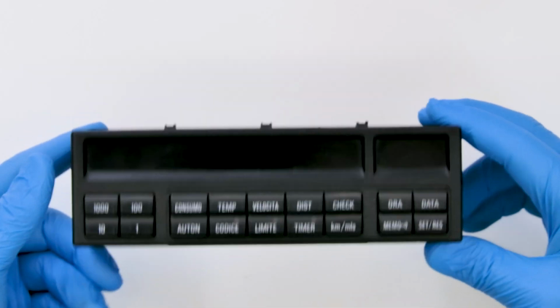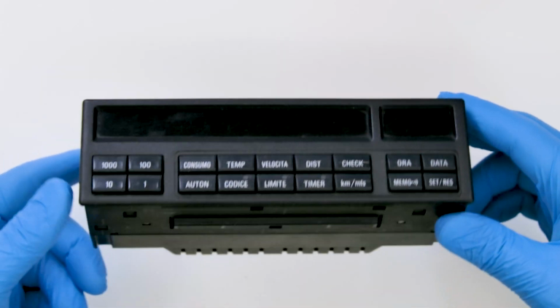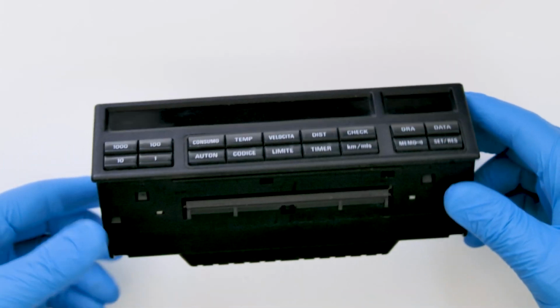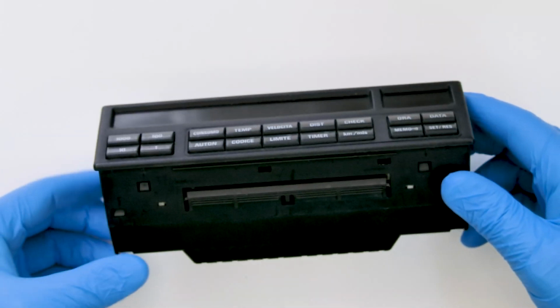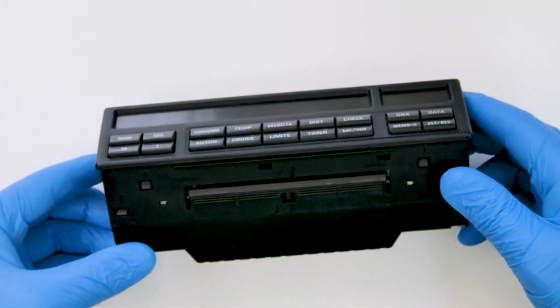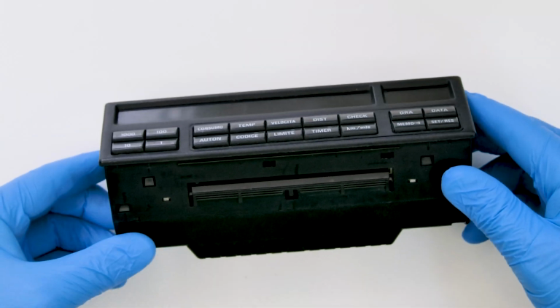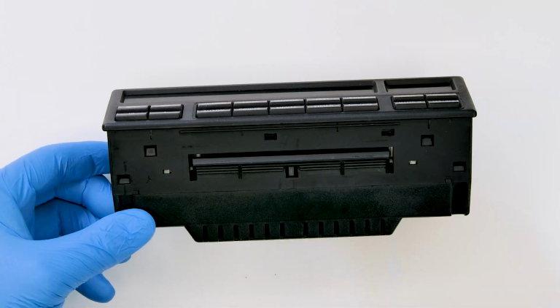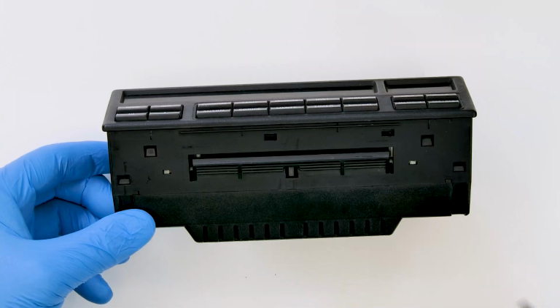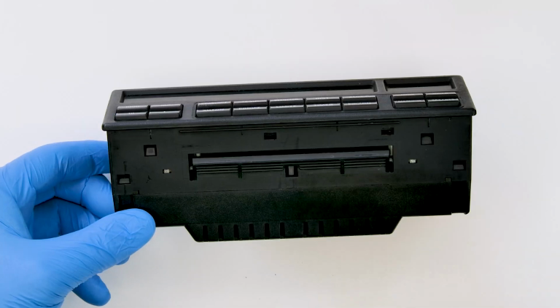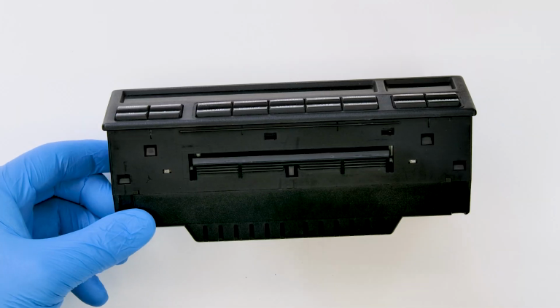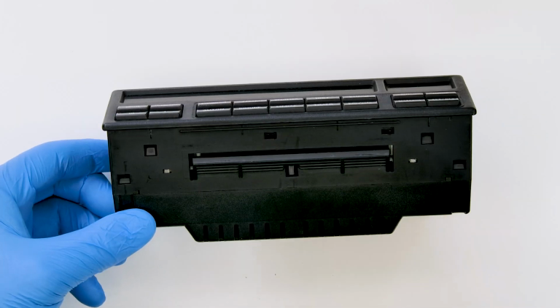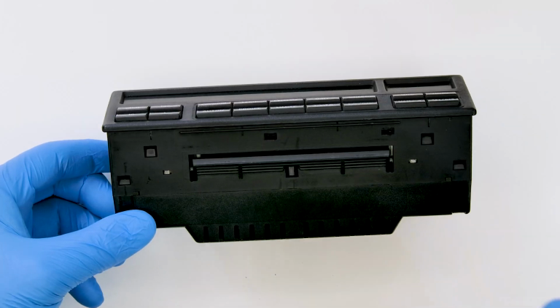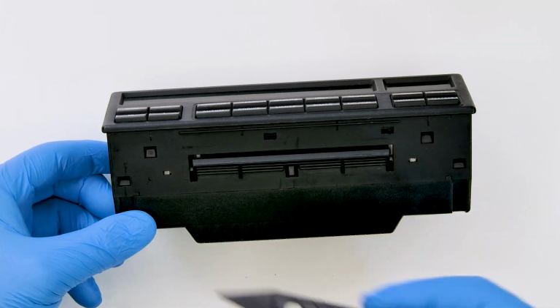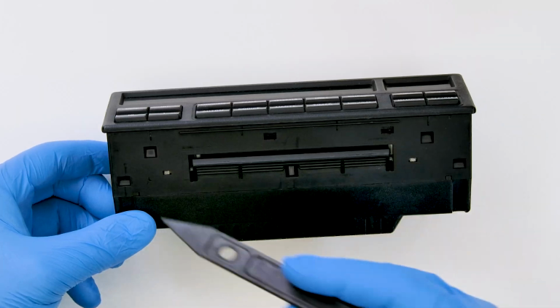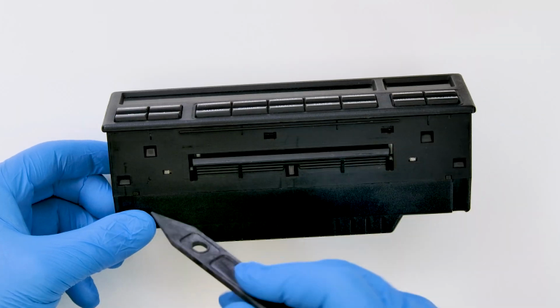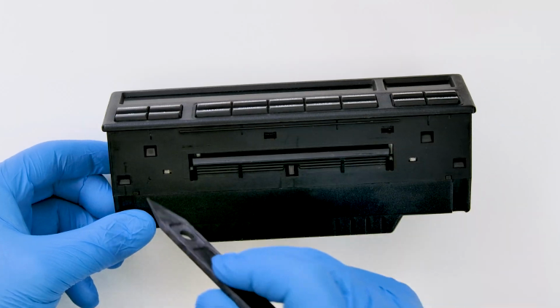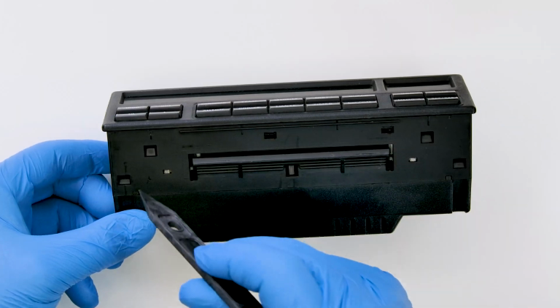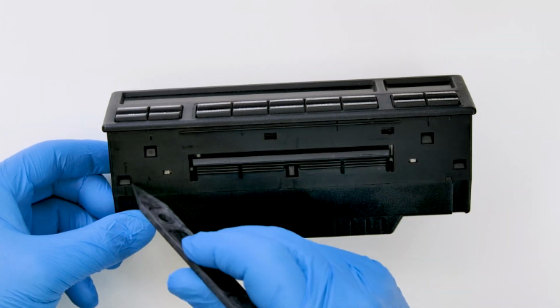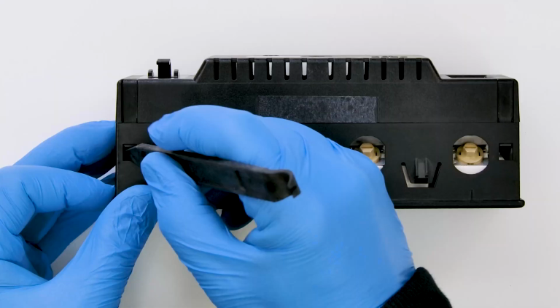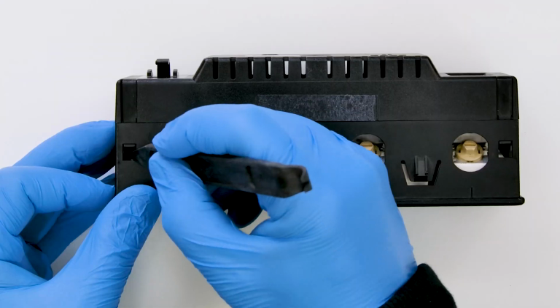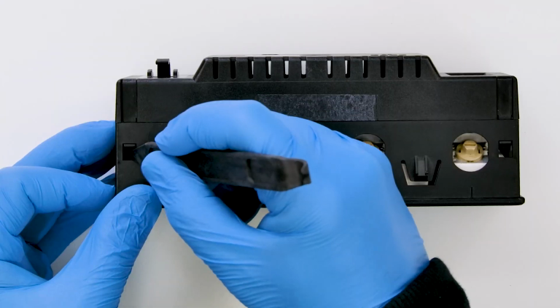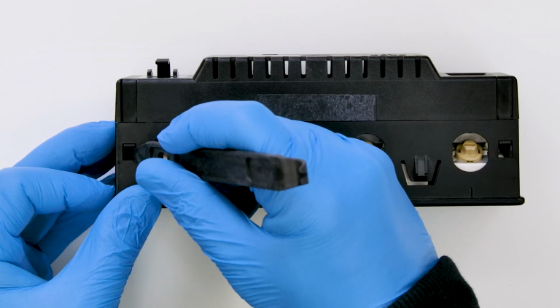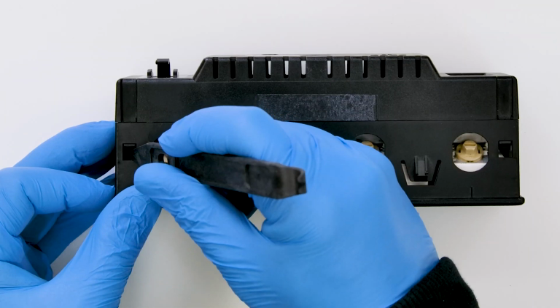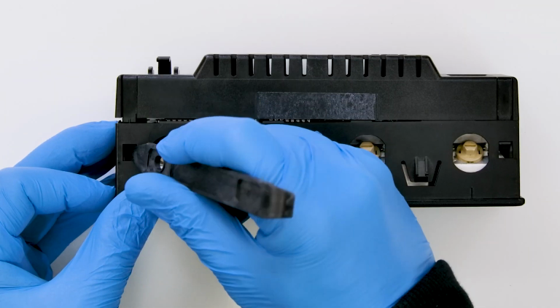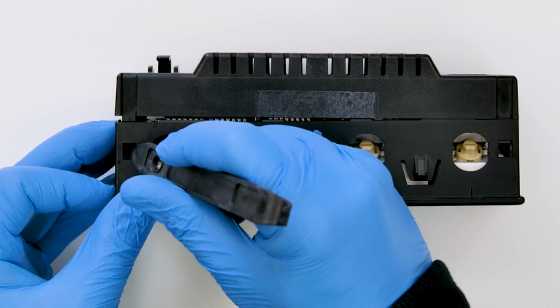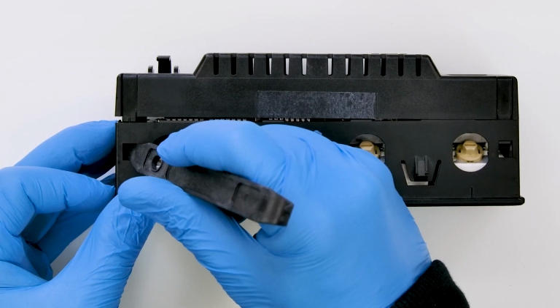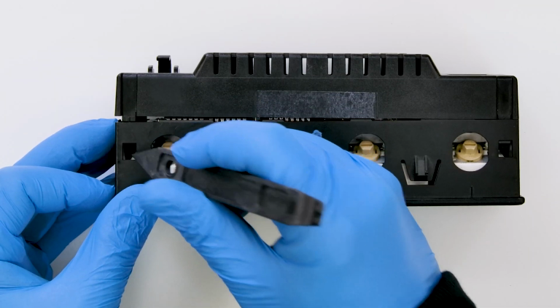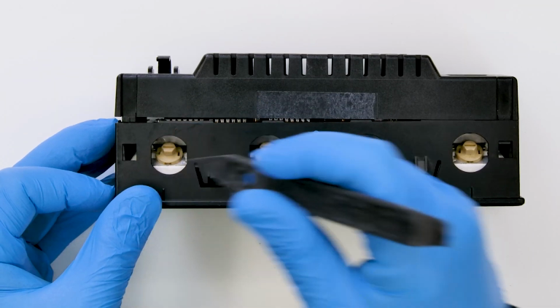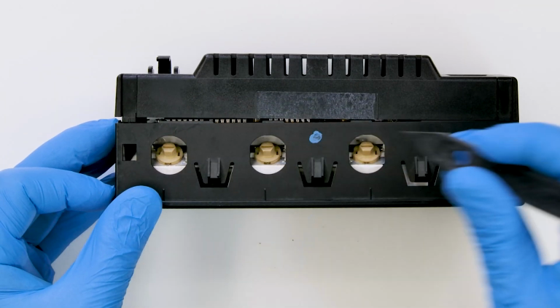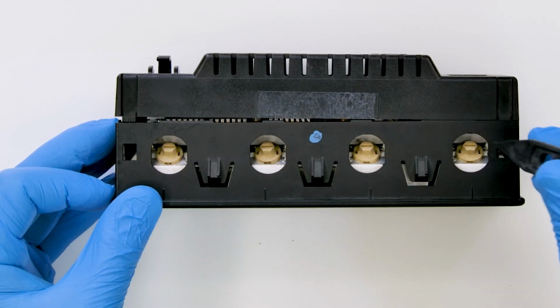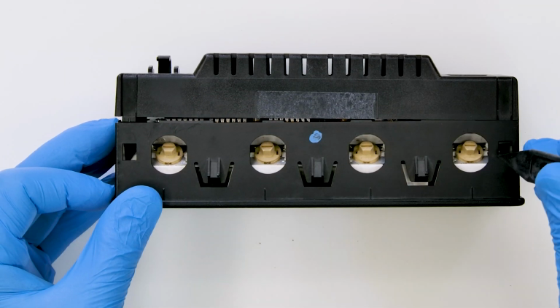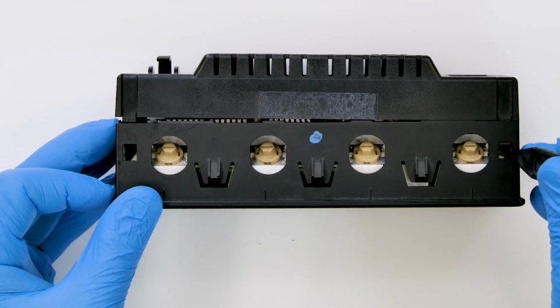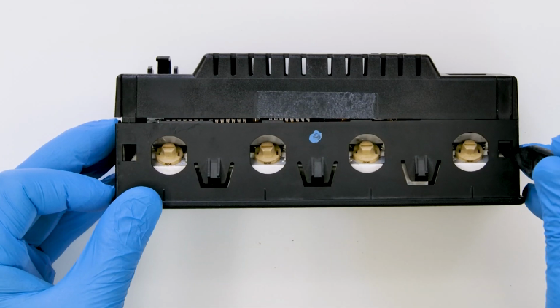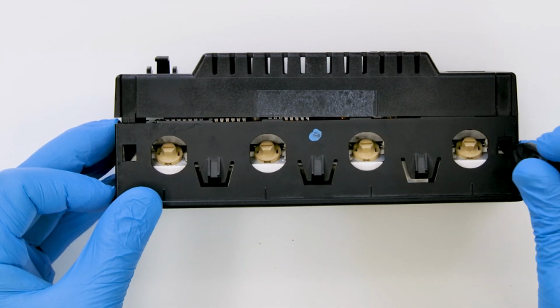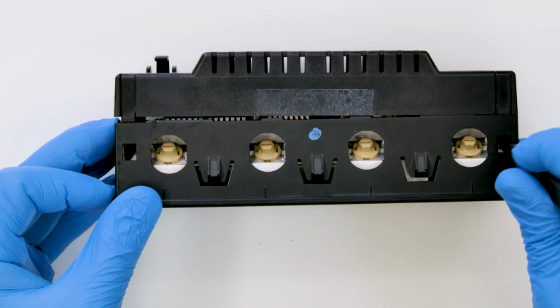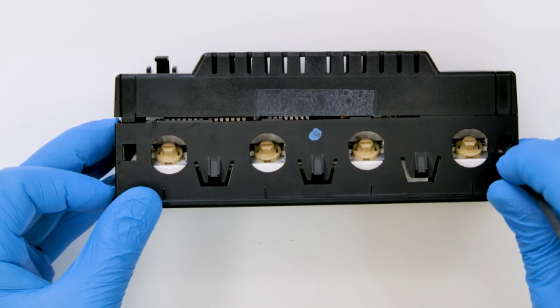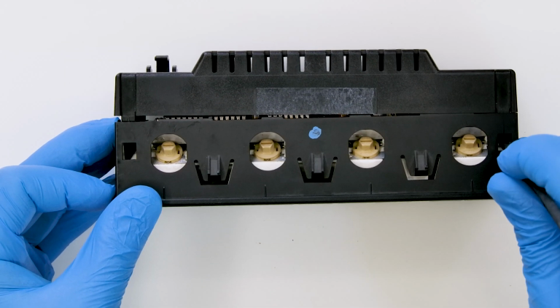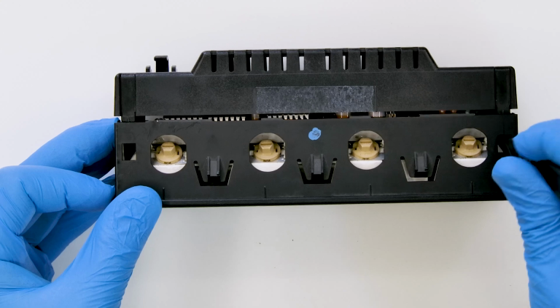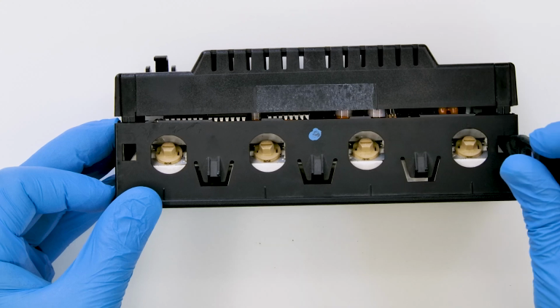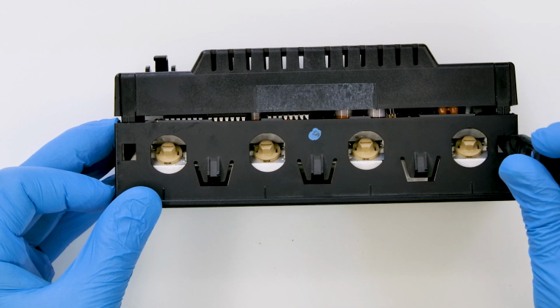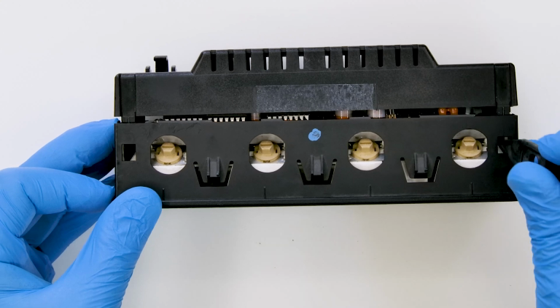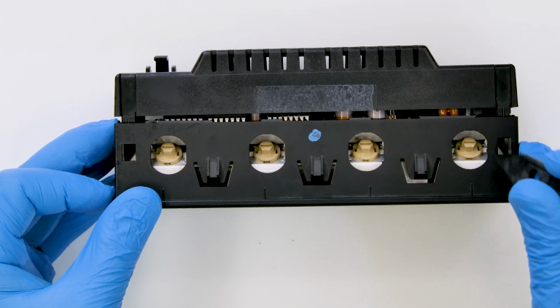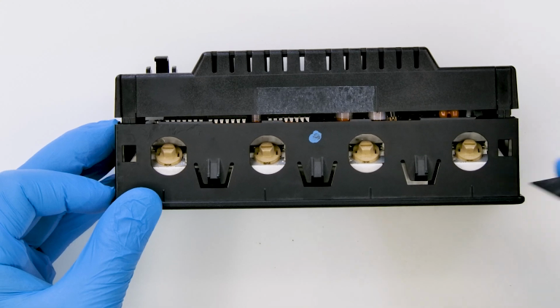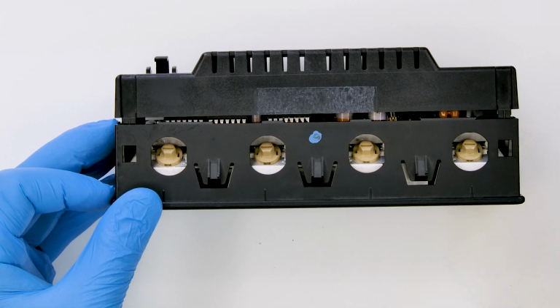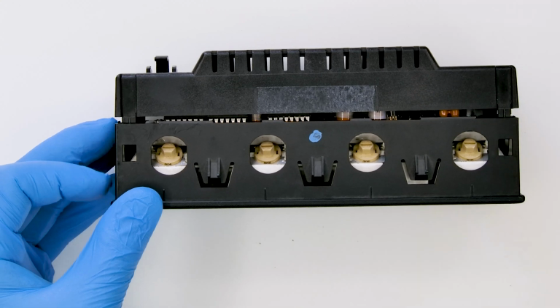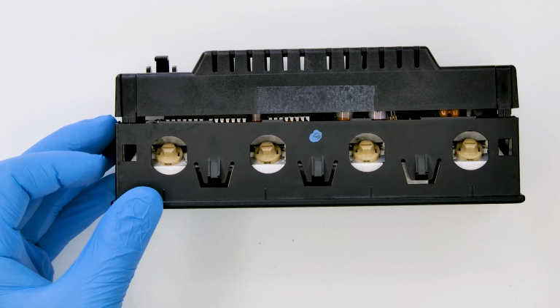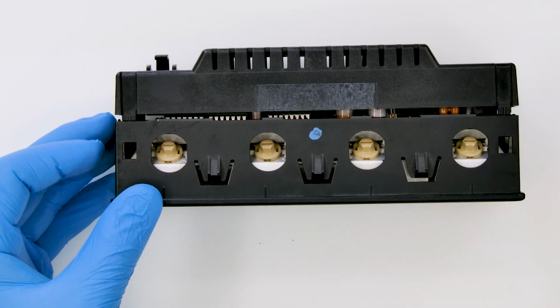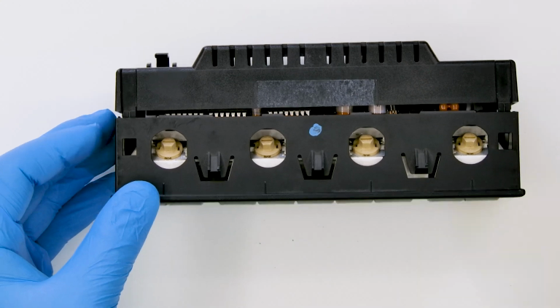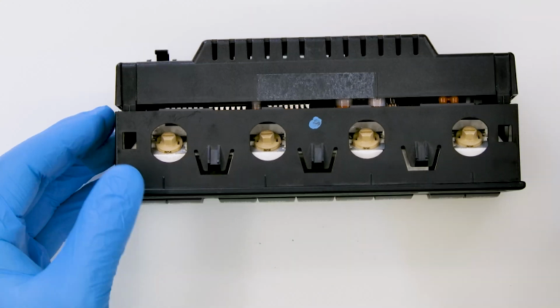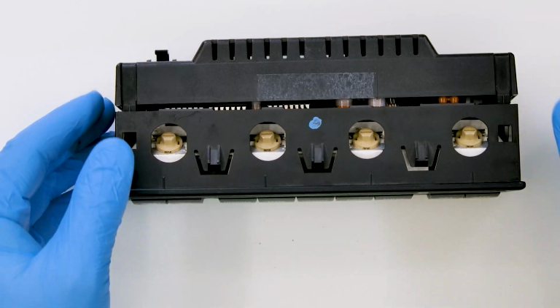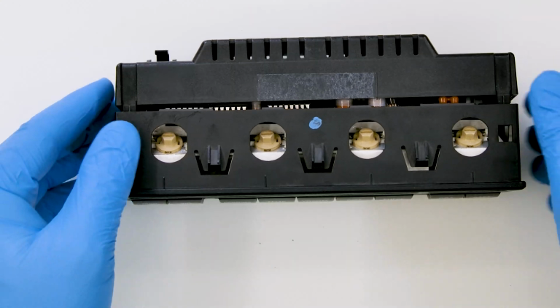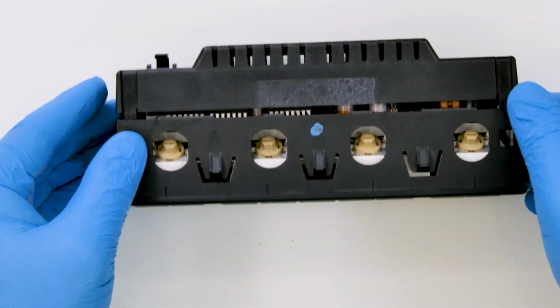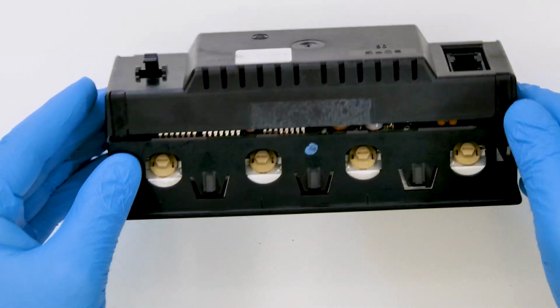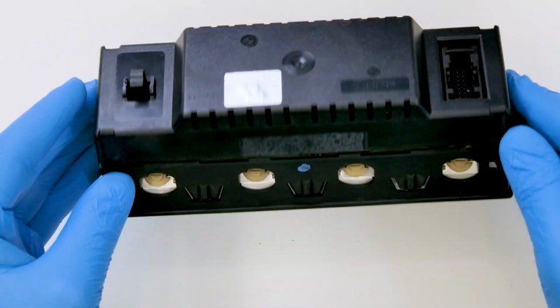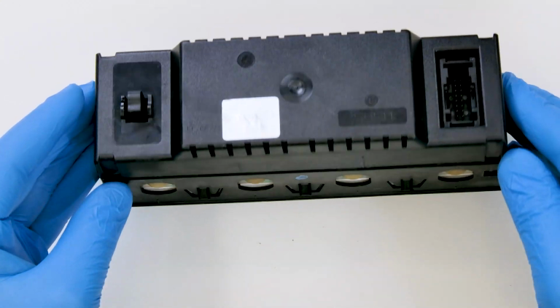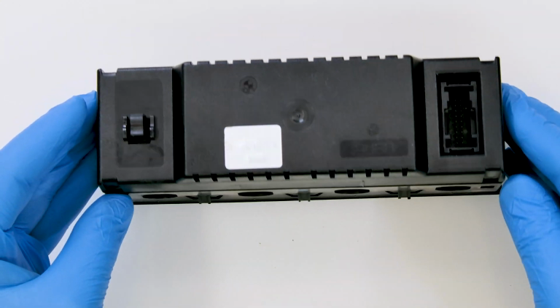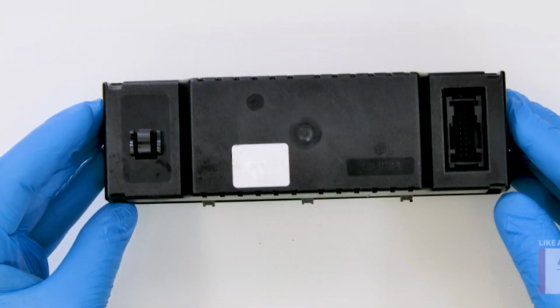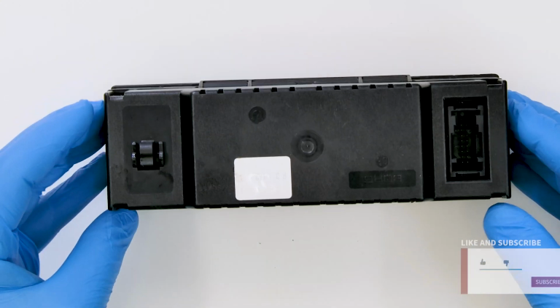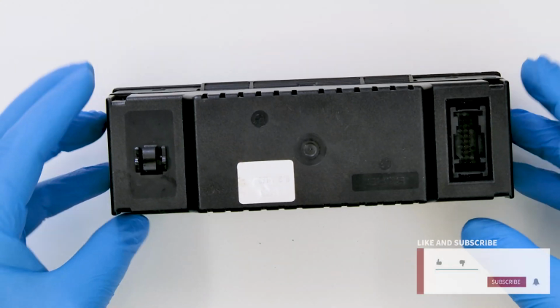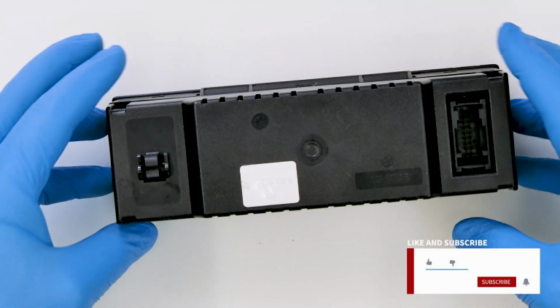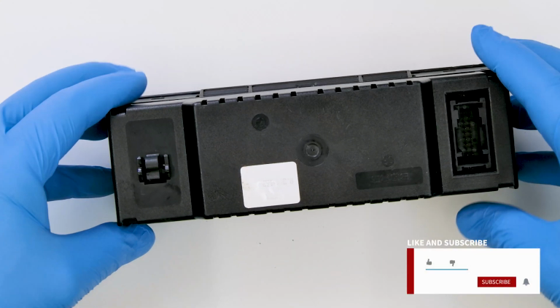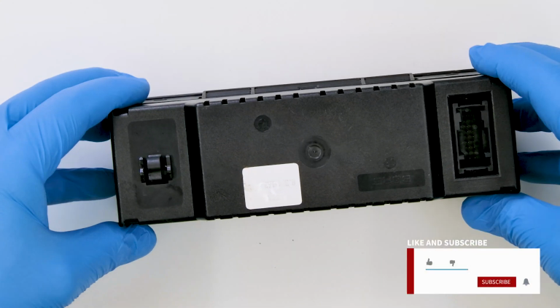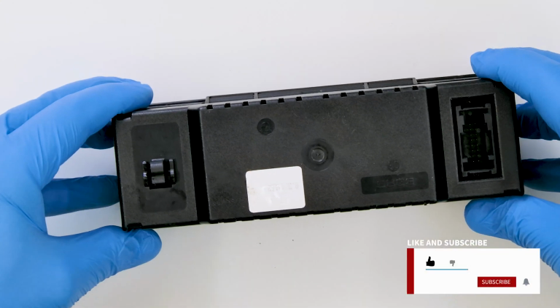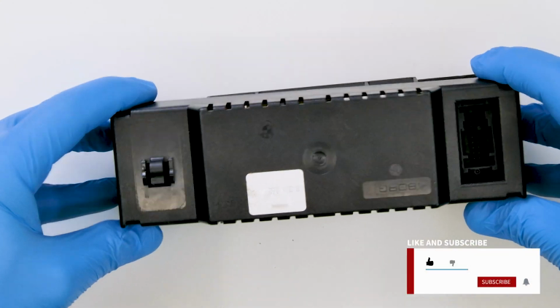Position the module as shown and with the pointed edge of the pry tool, act on the plastic clips and remove the rear cover.